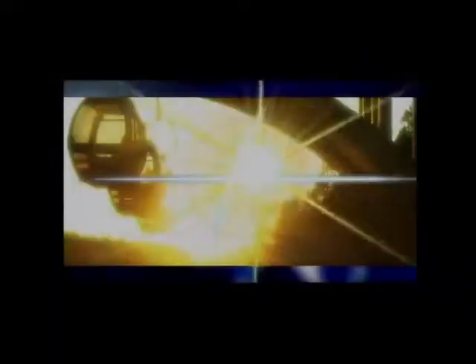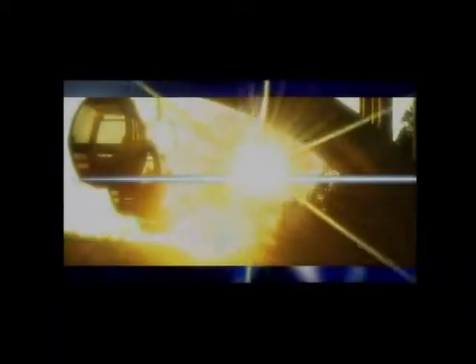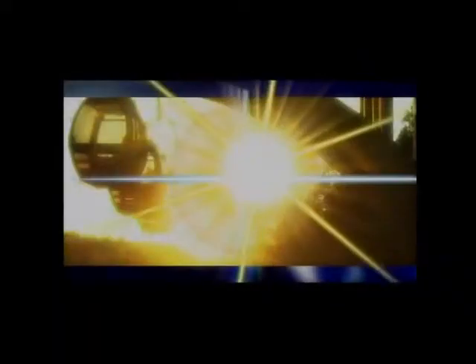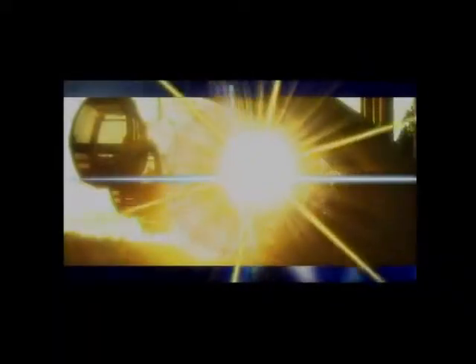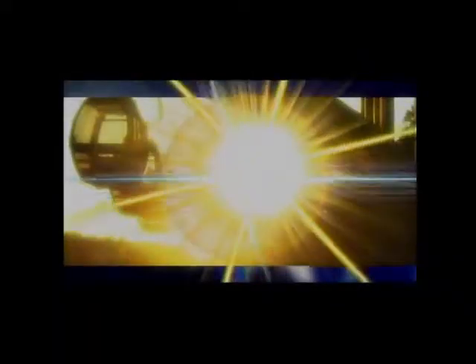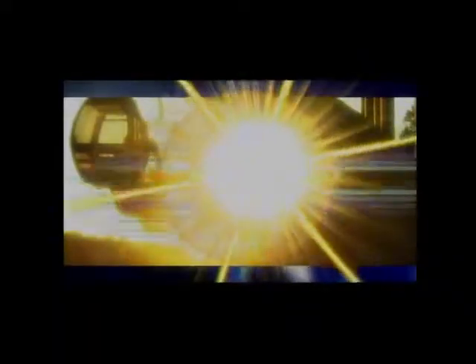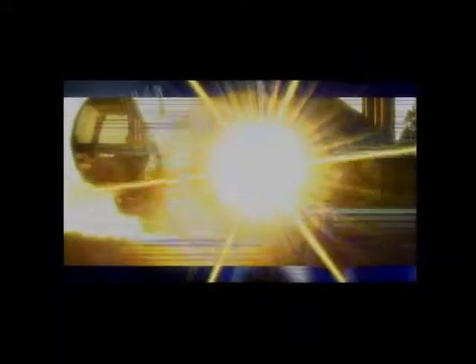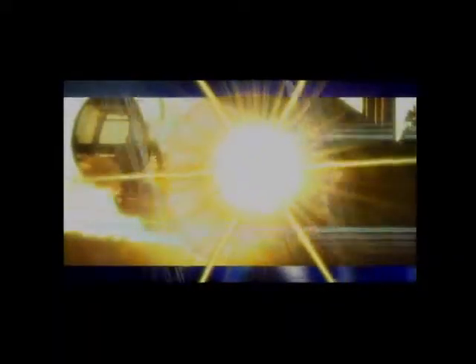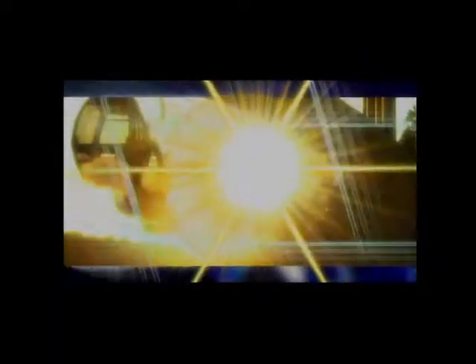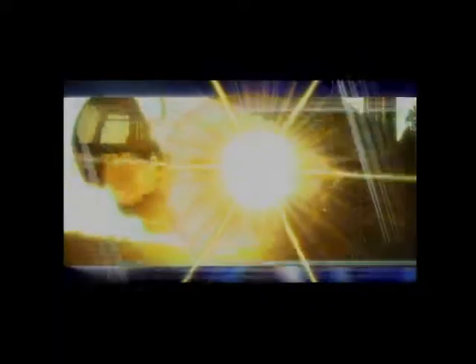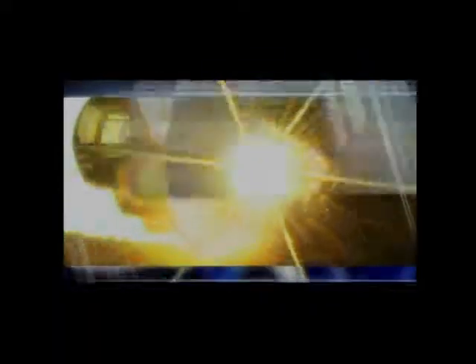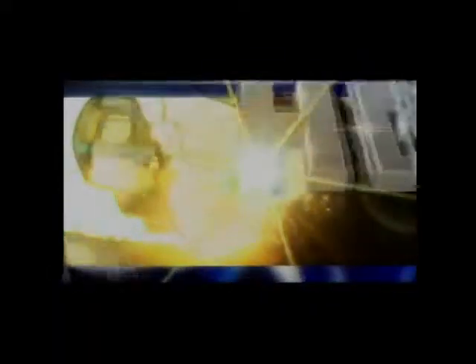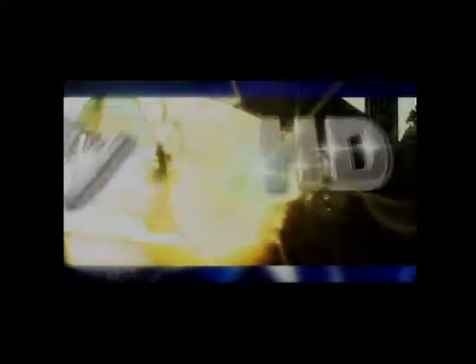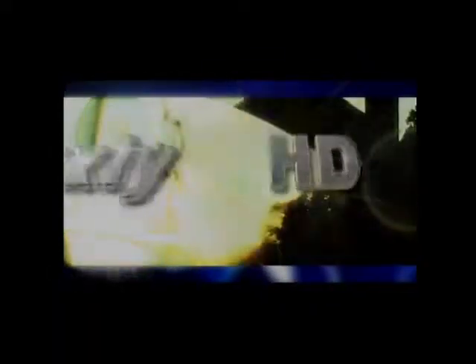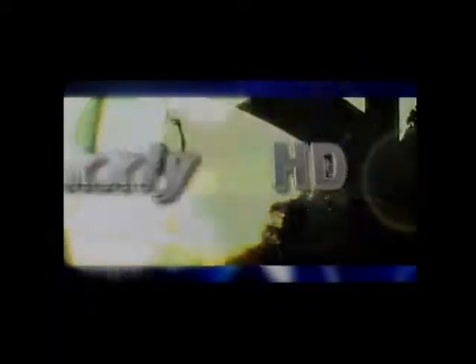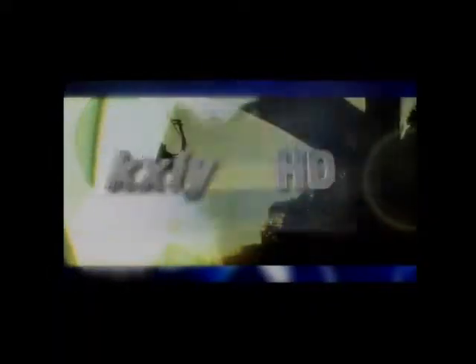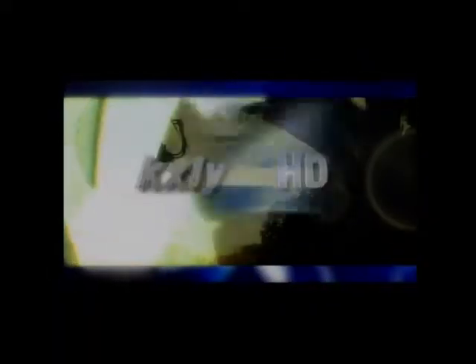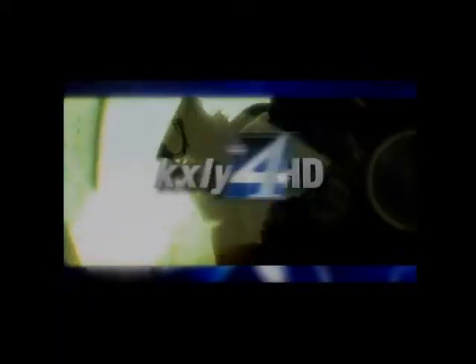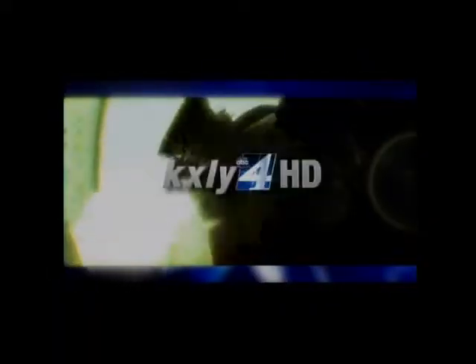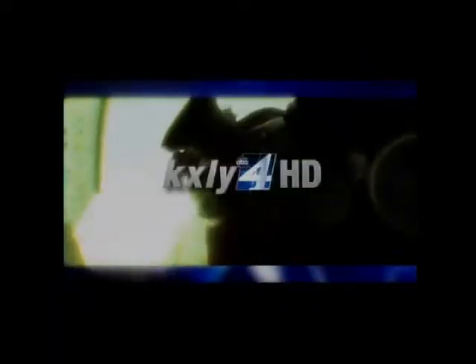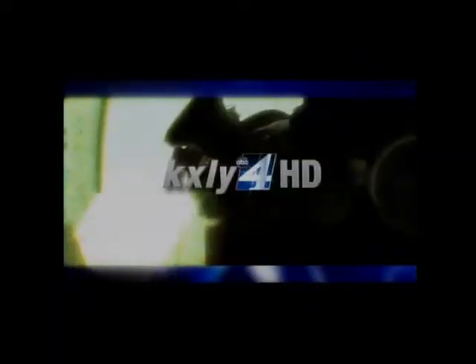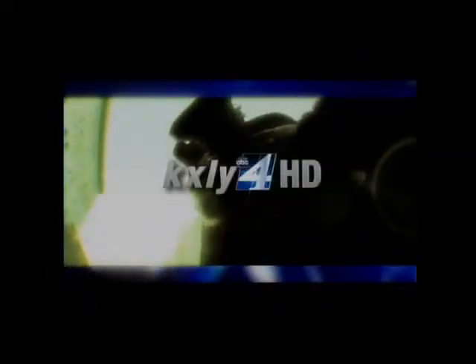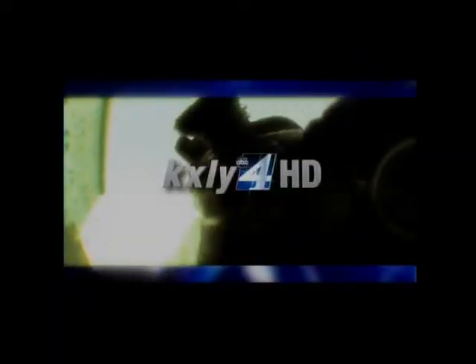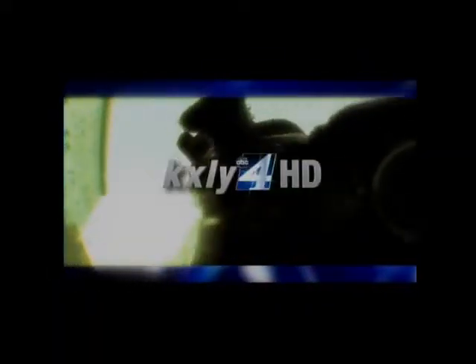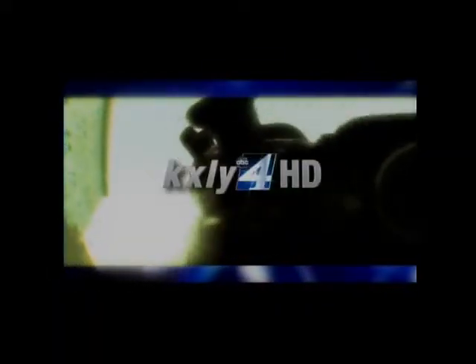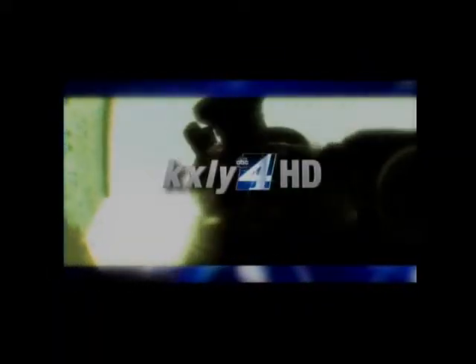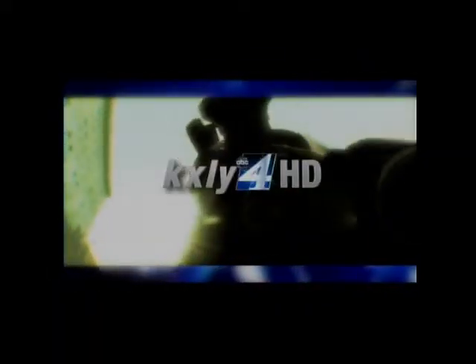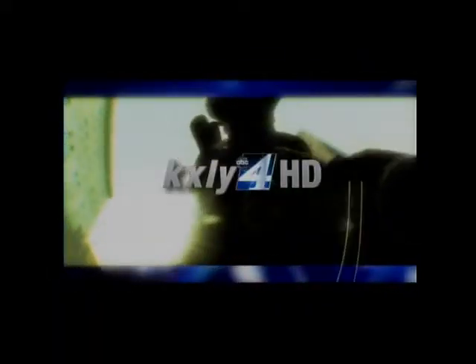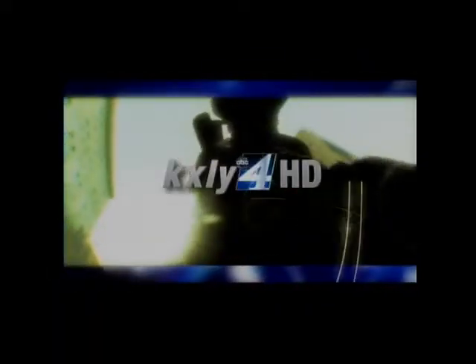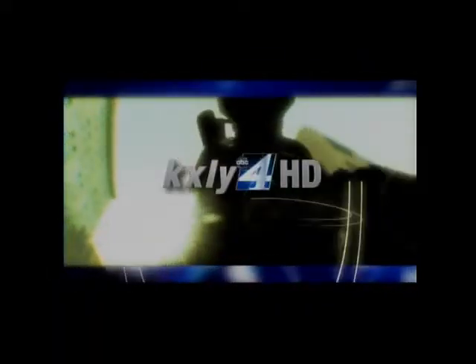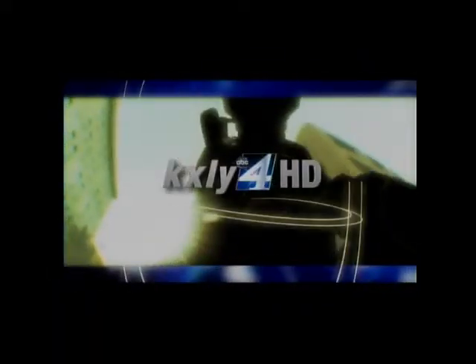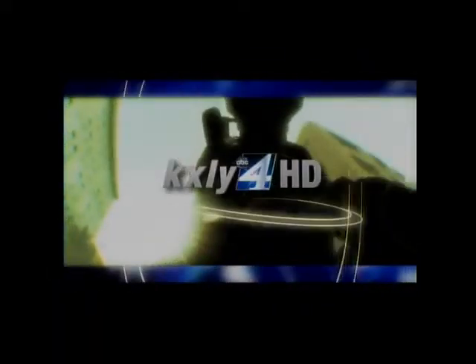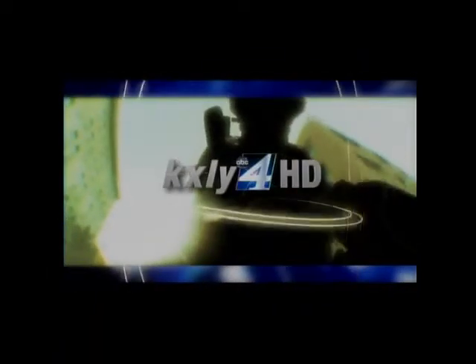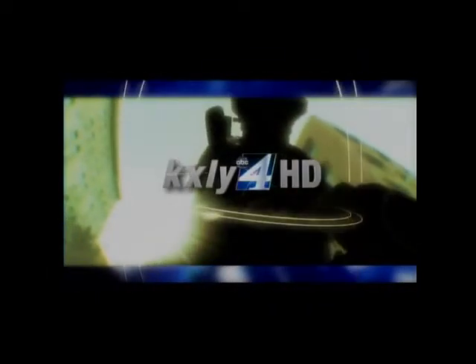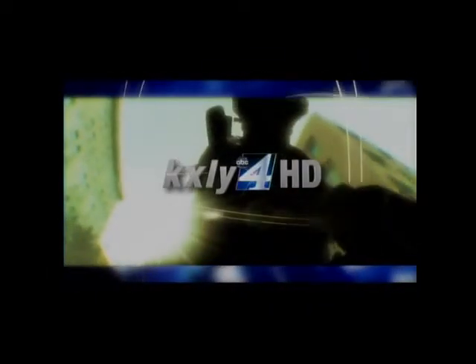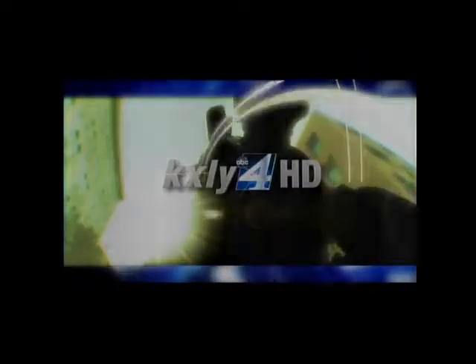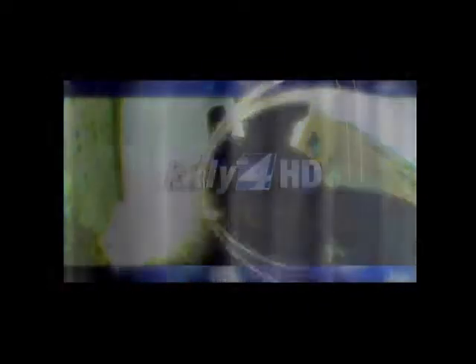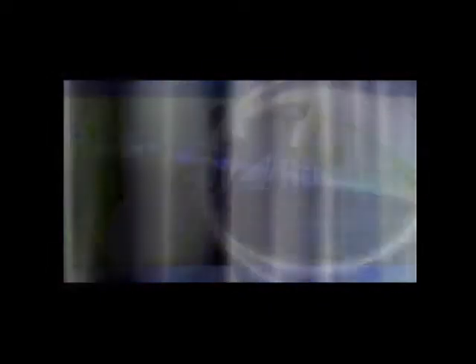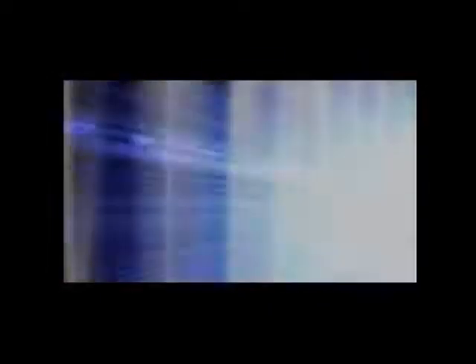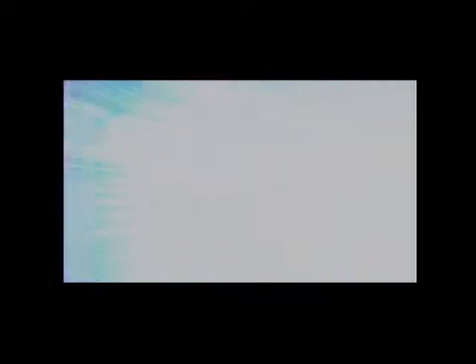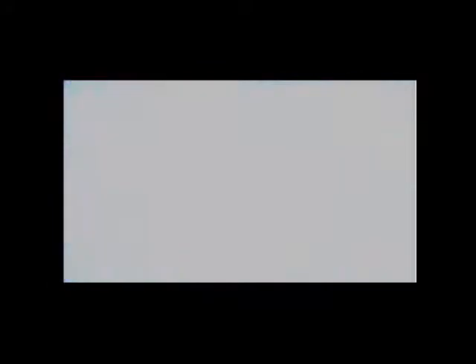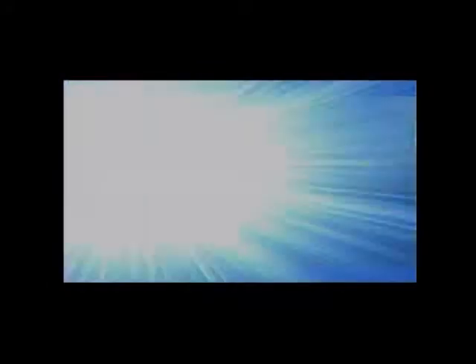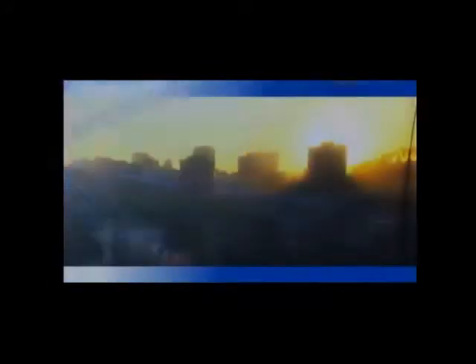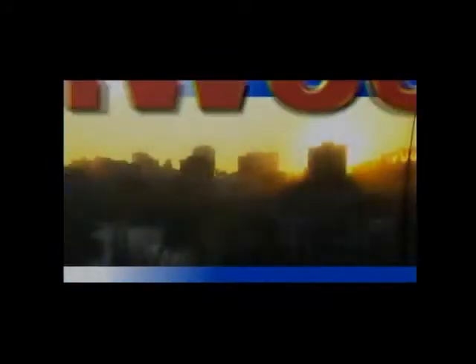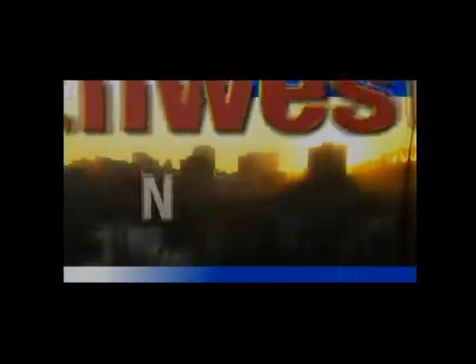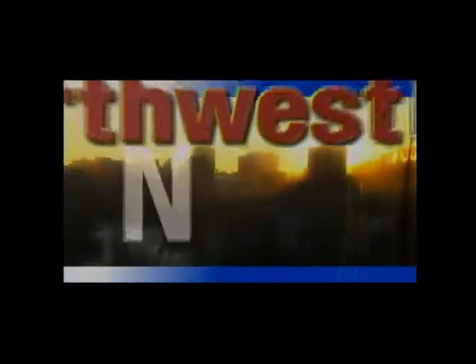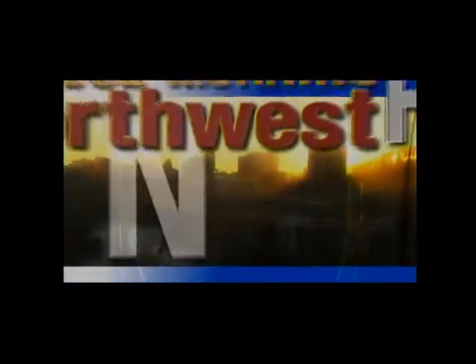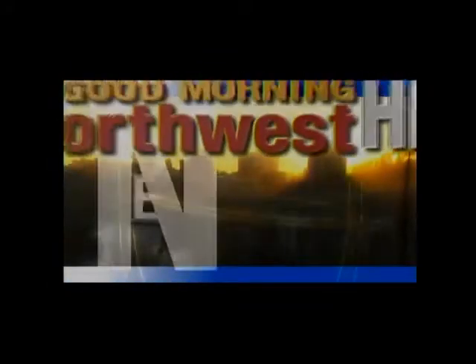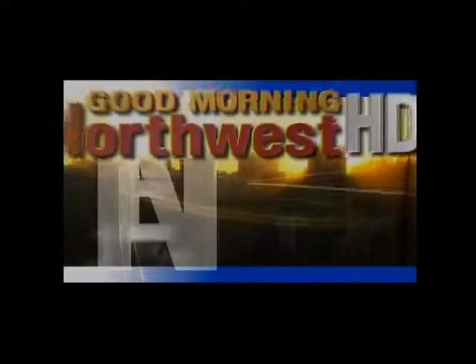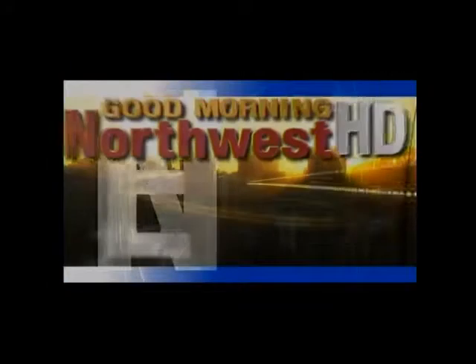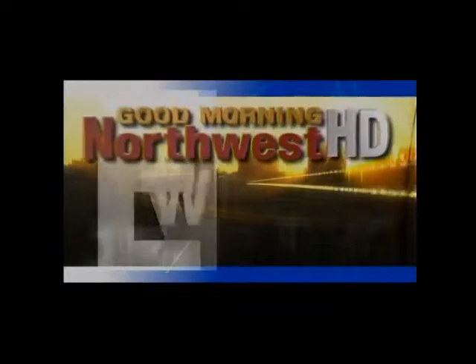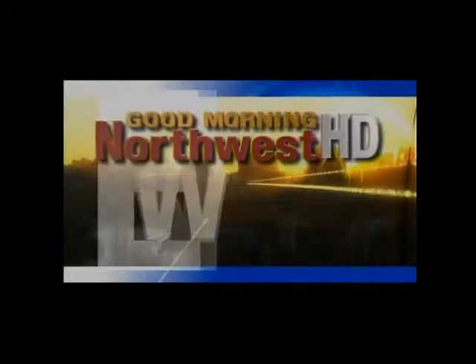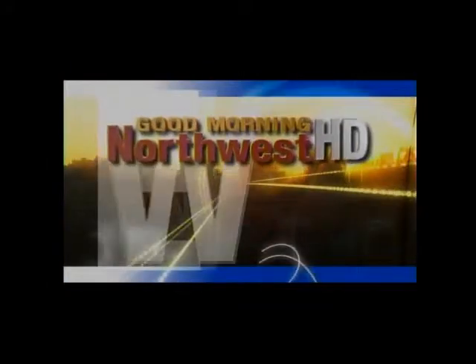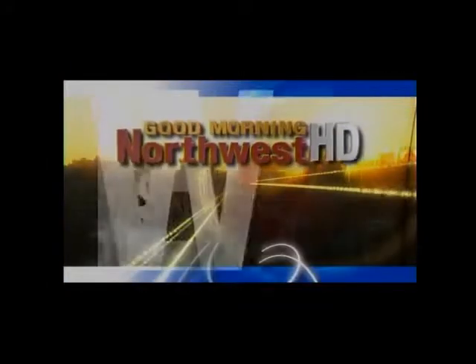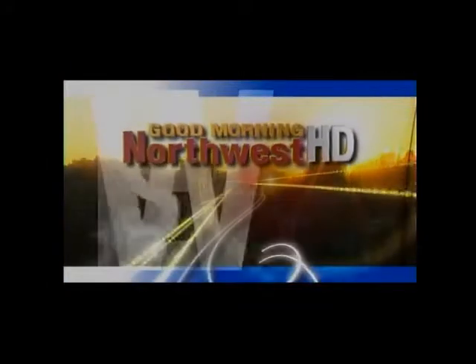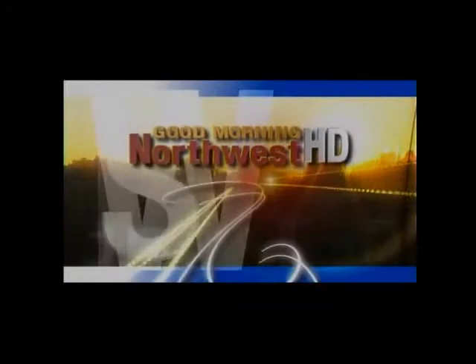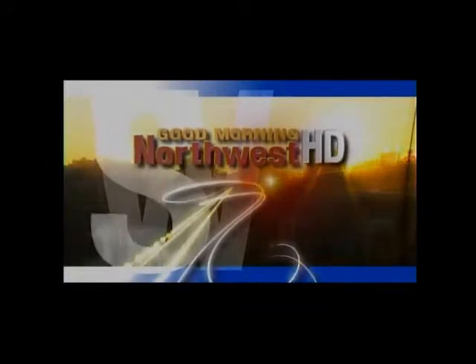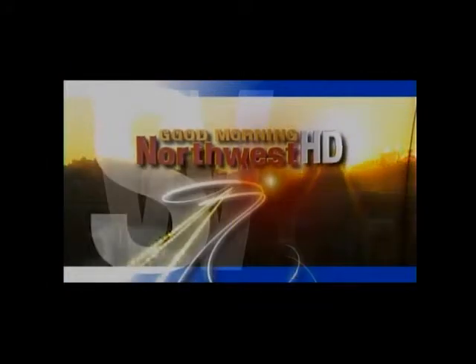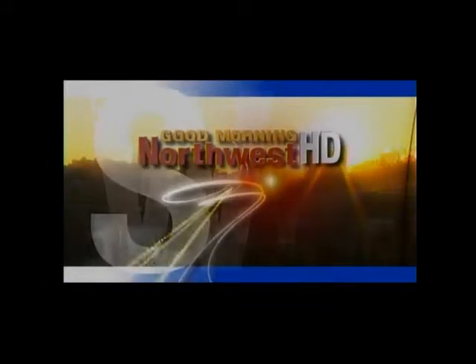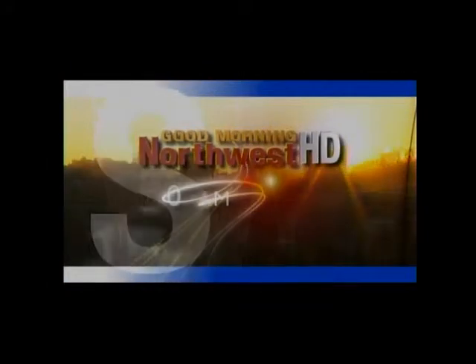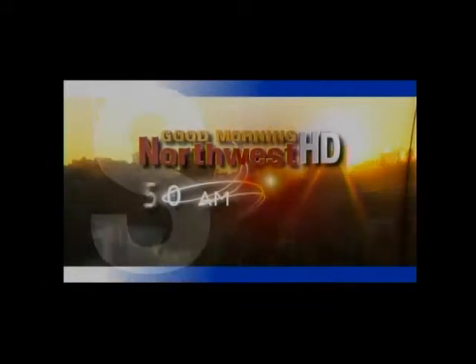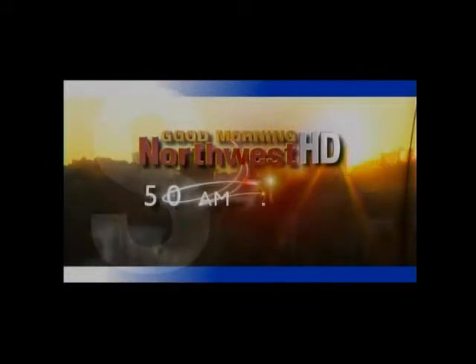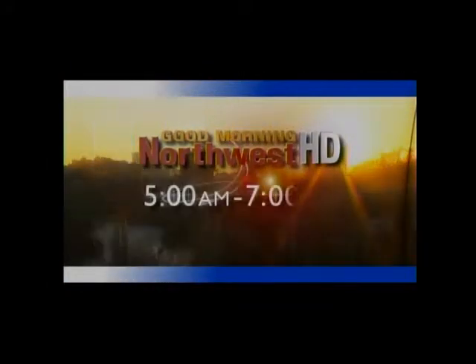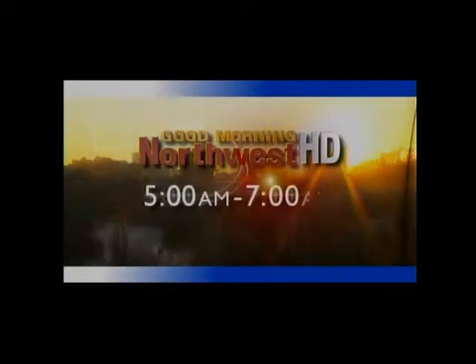Live from the KXLY4 HD Broadcast Center in downtown Spokane, this is Good Morning Northwest HD.